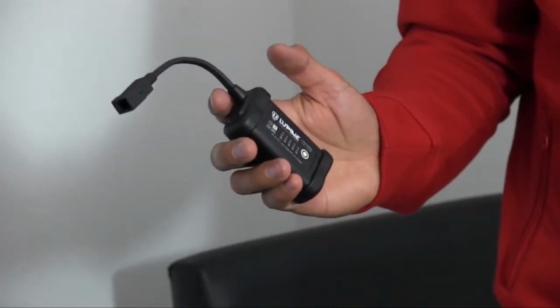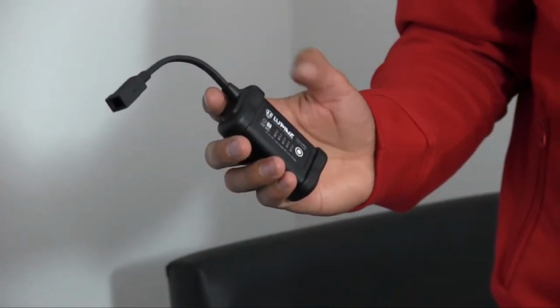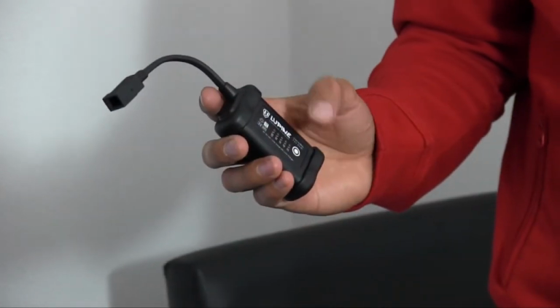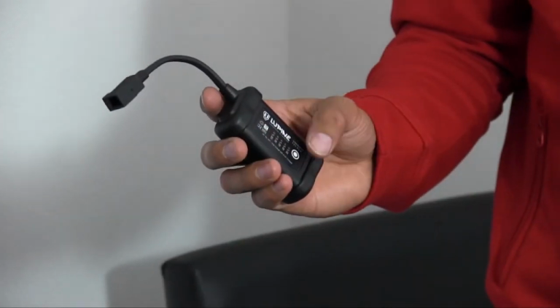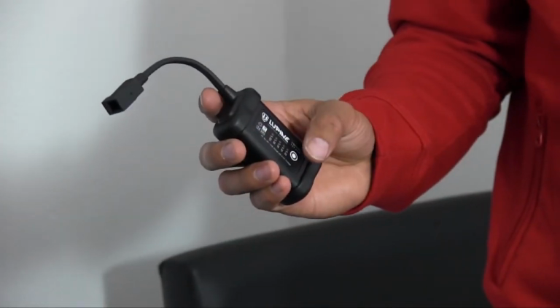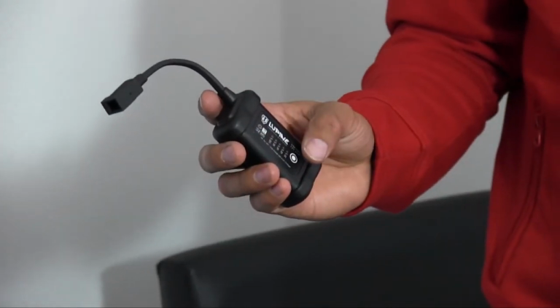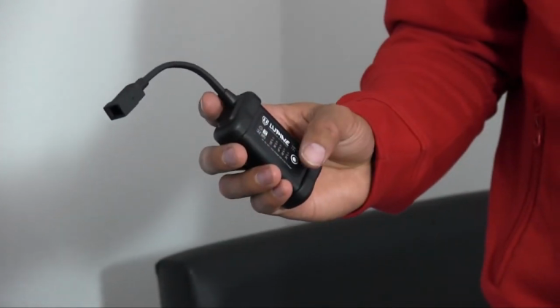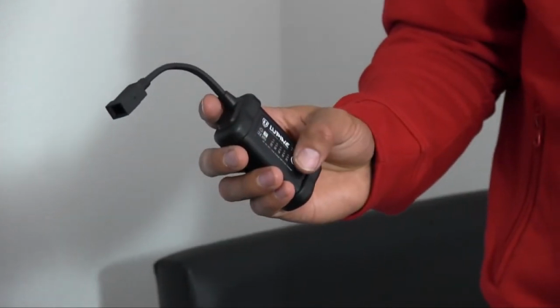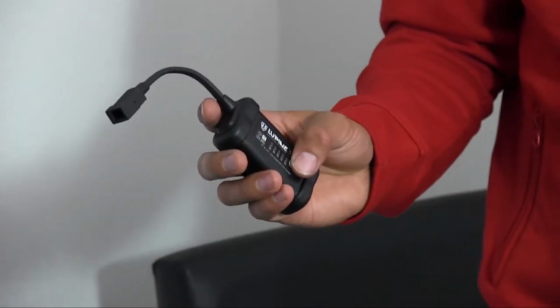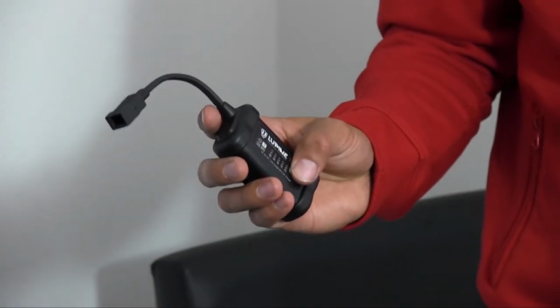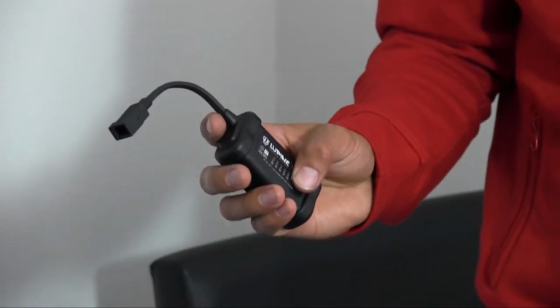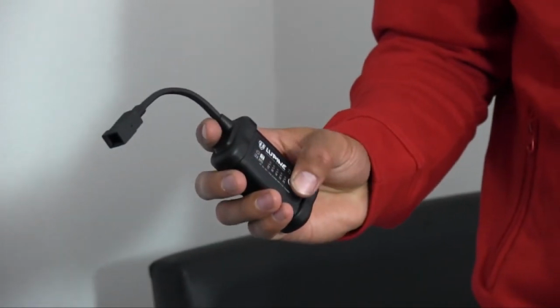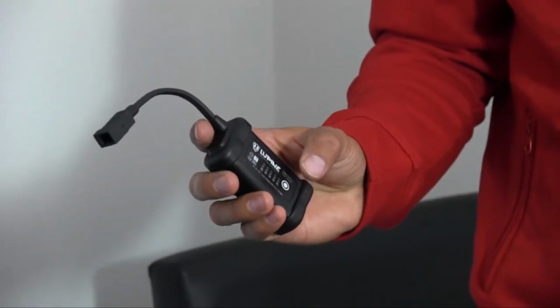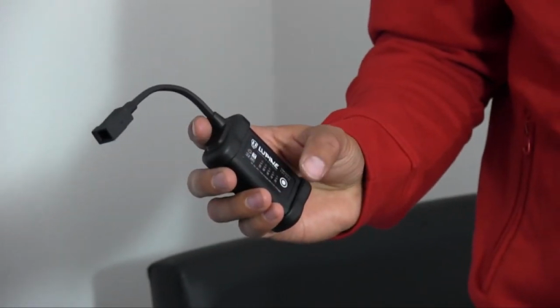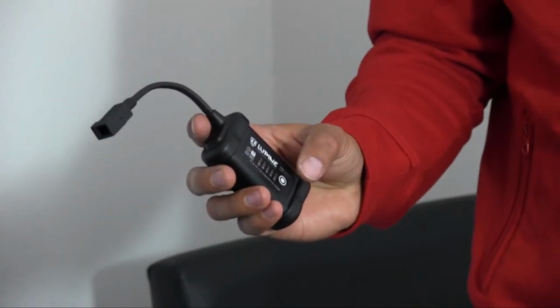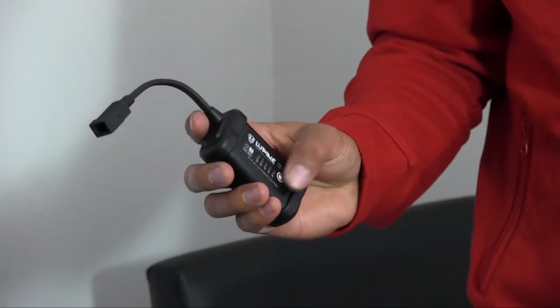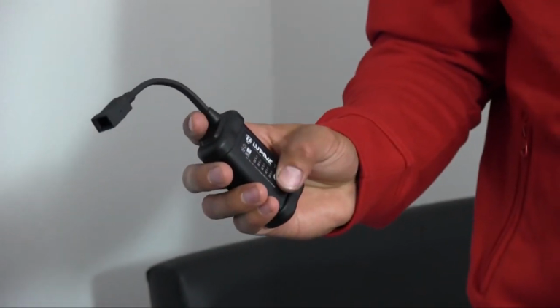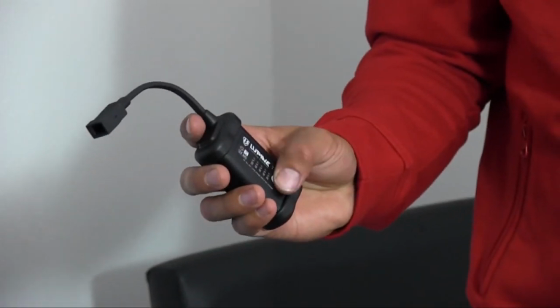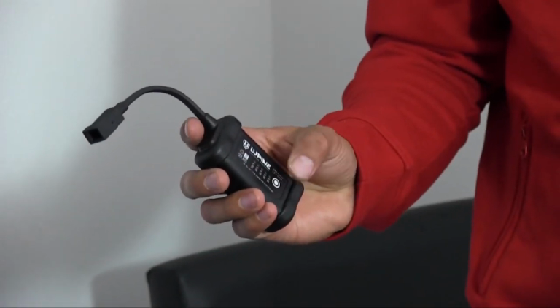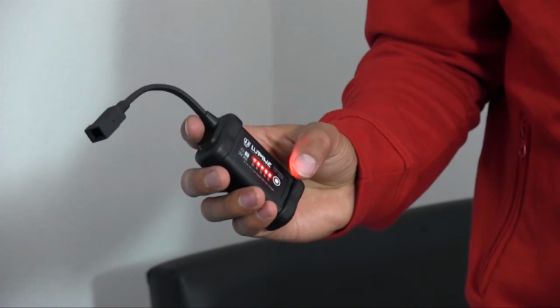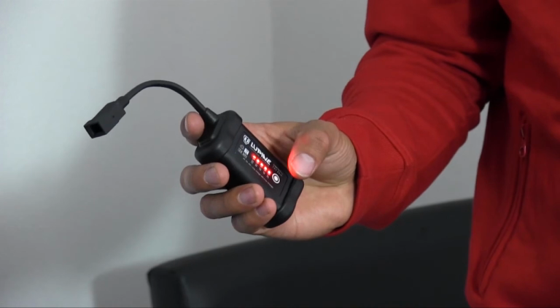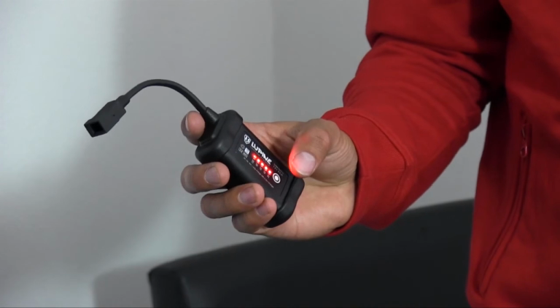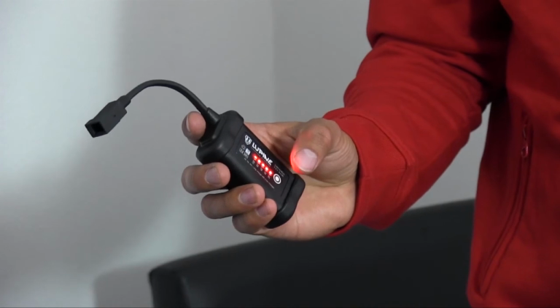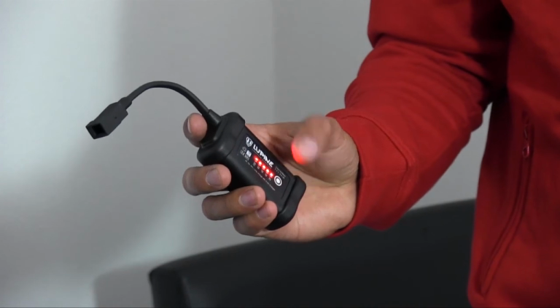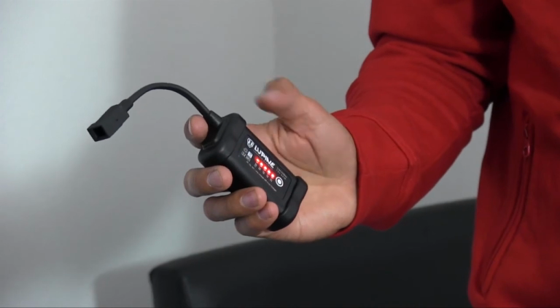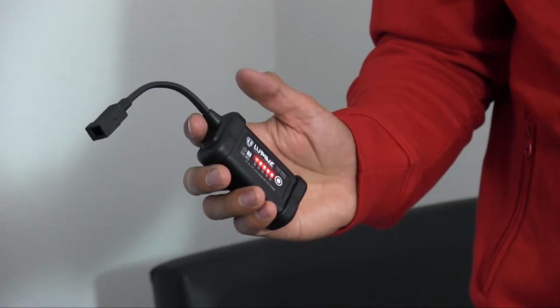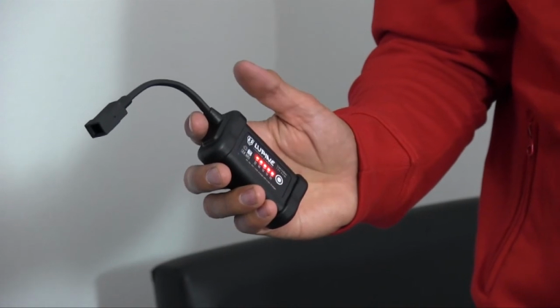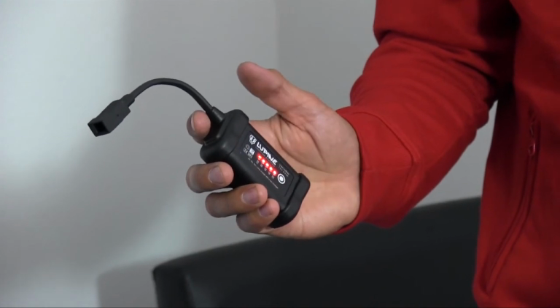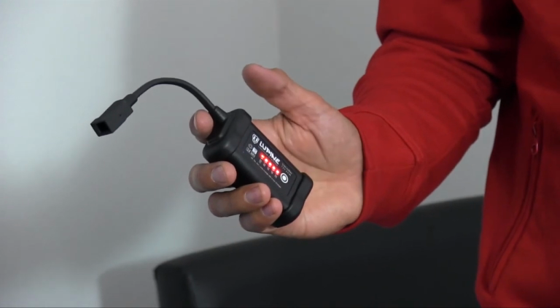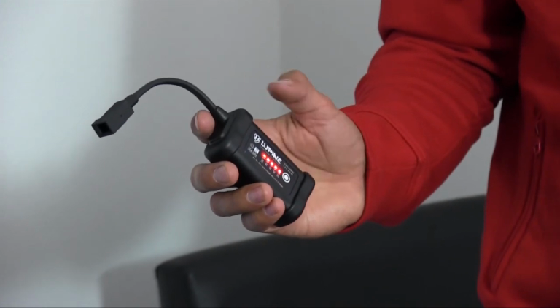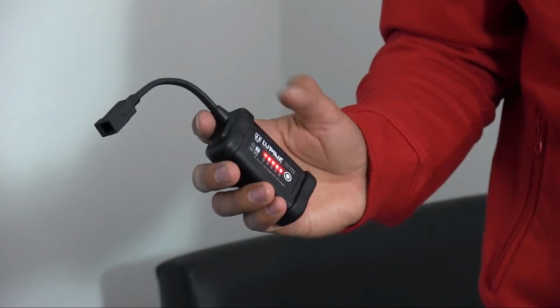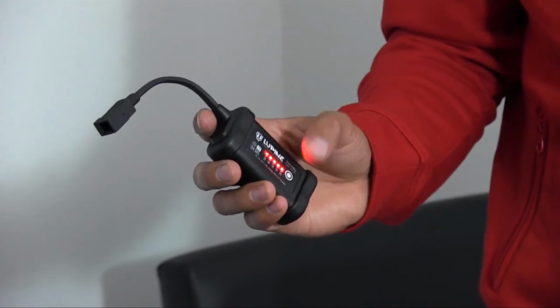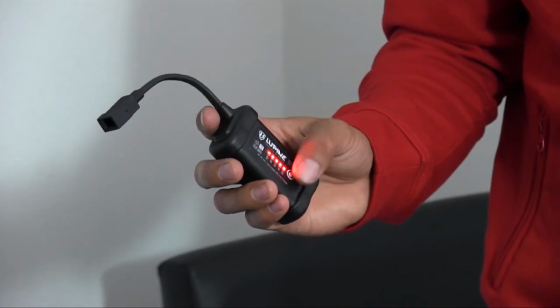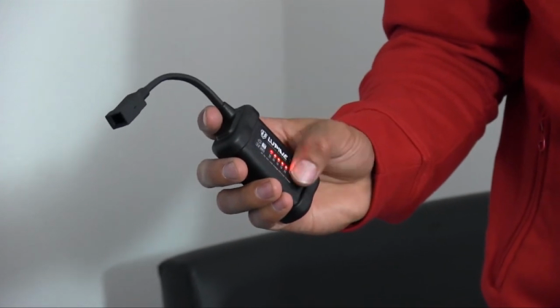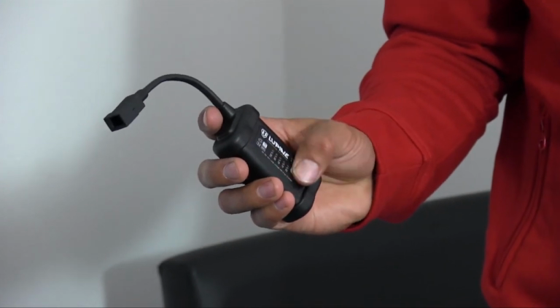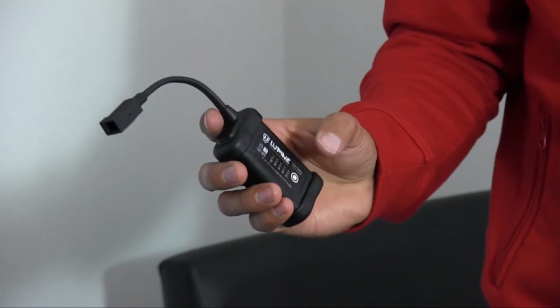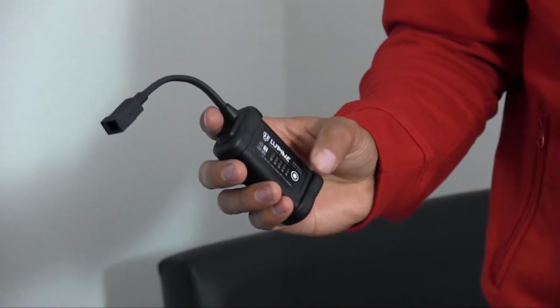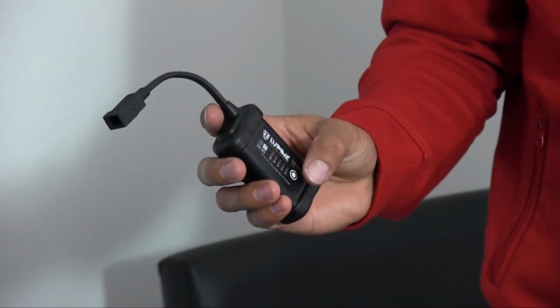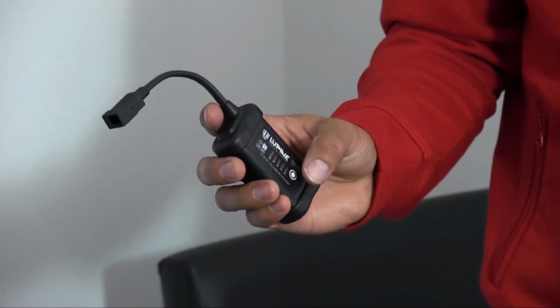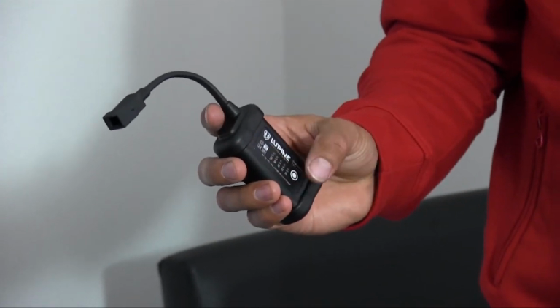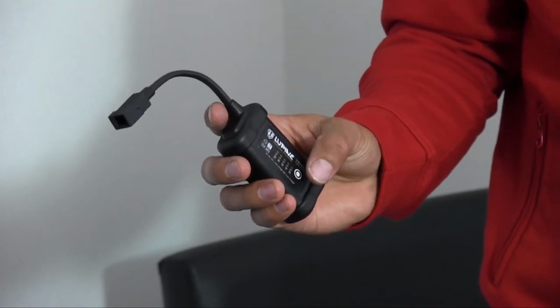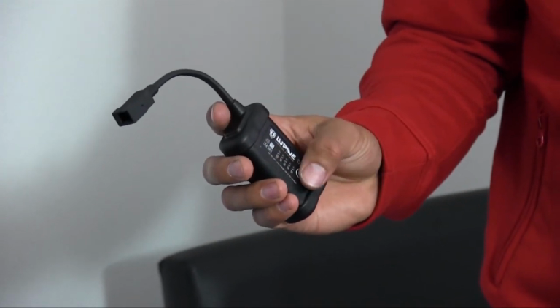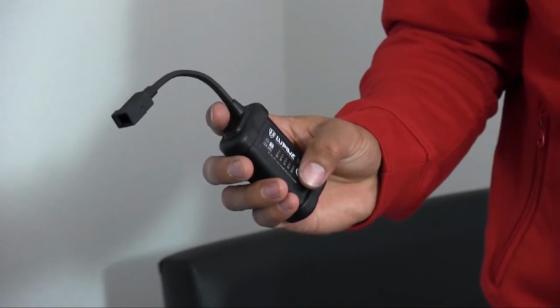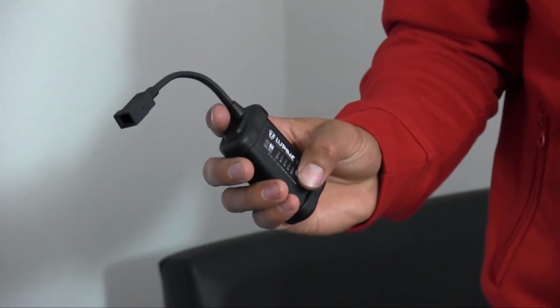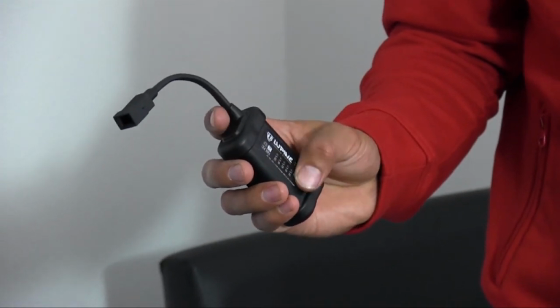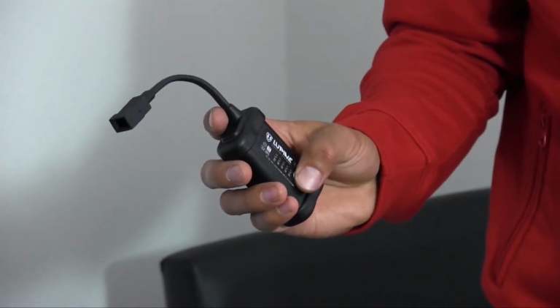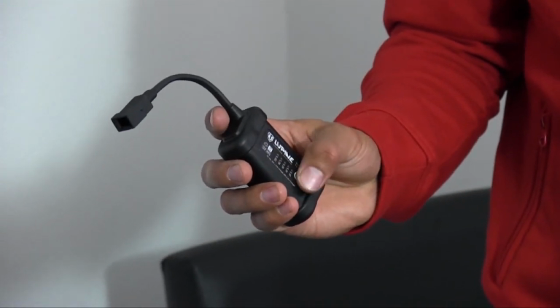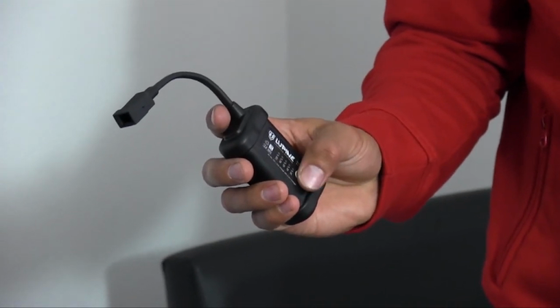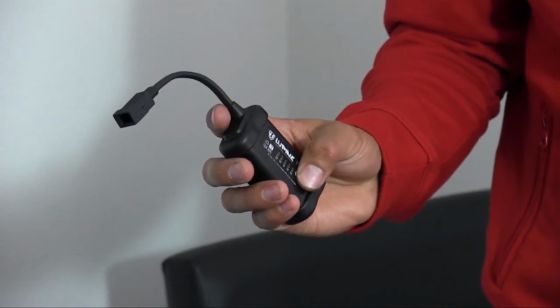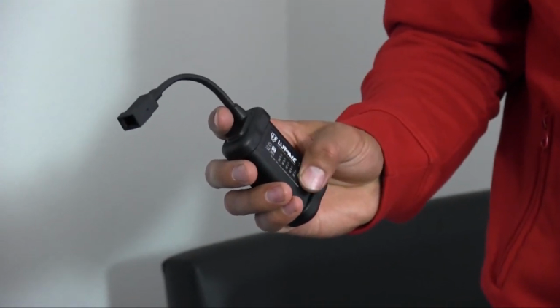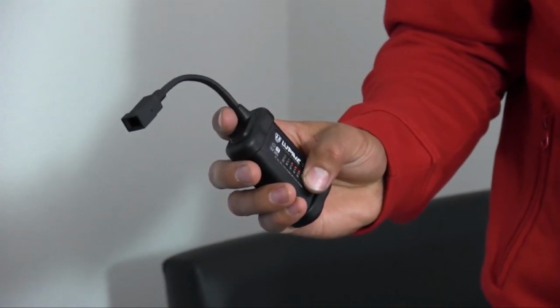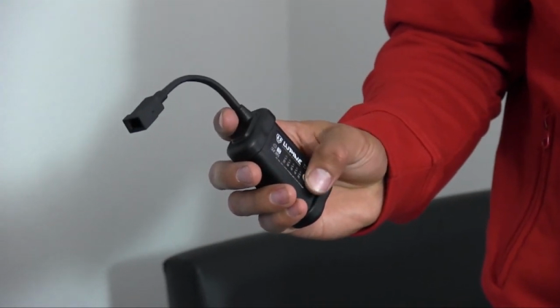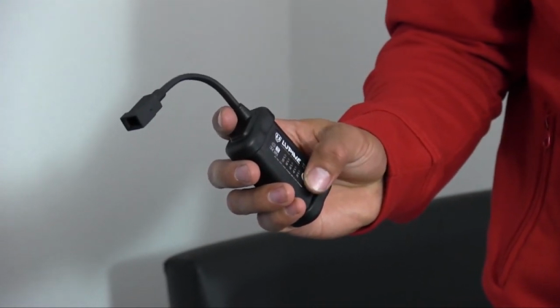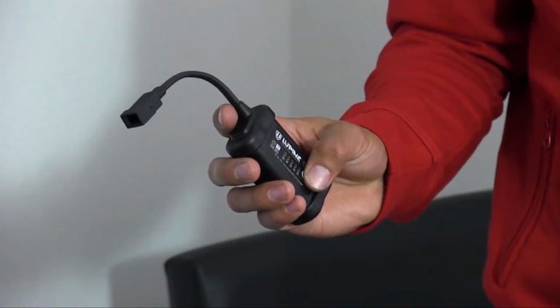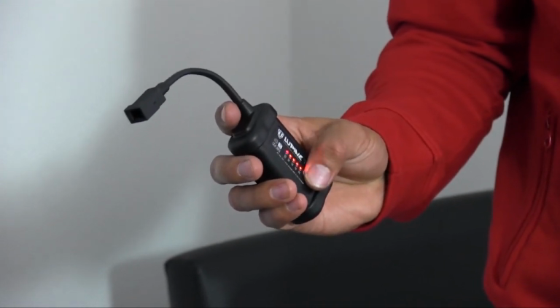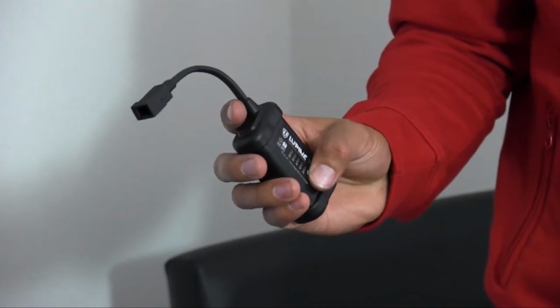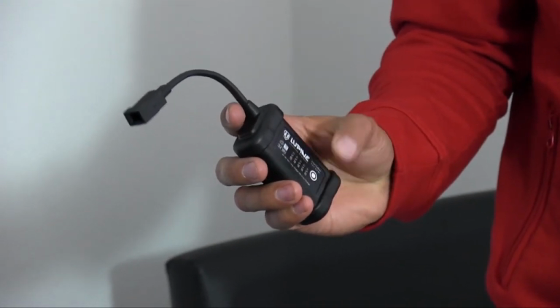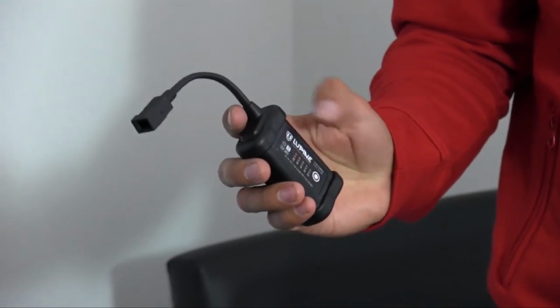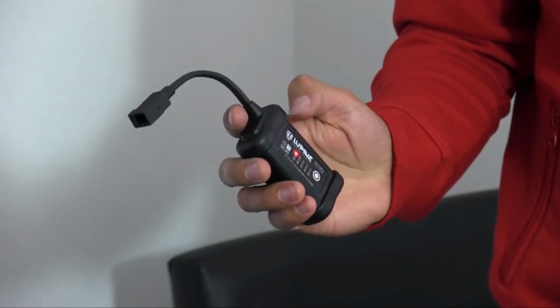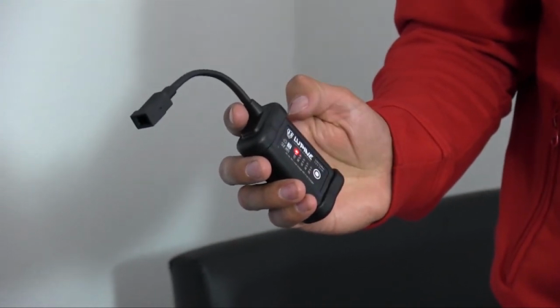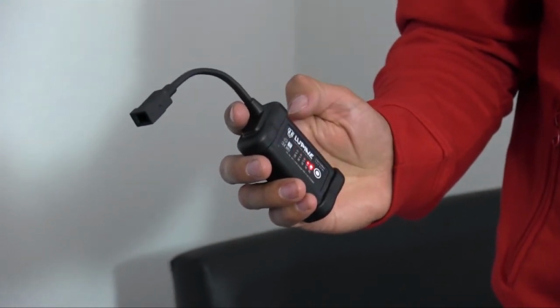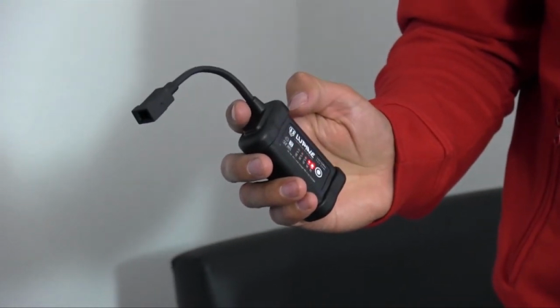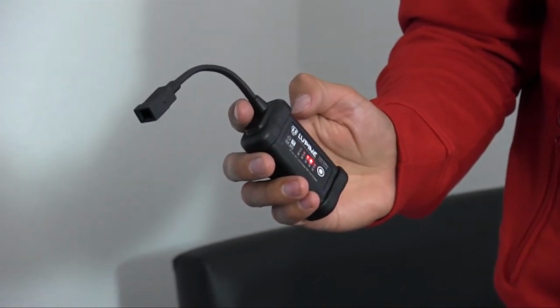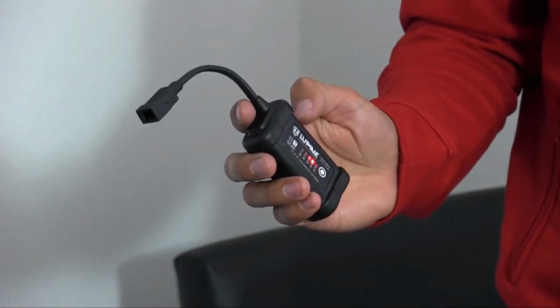If you press the button two times you'll have a backlight function, or if you press it three times you'll have a running light.